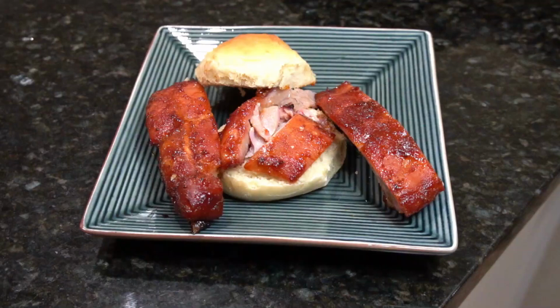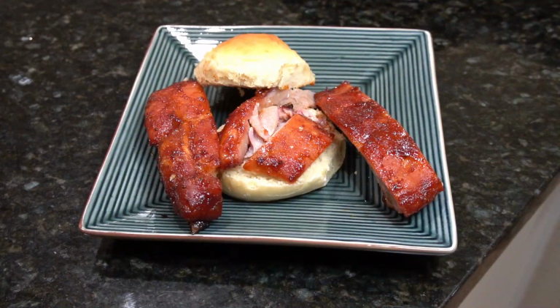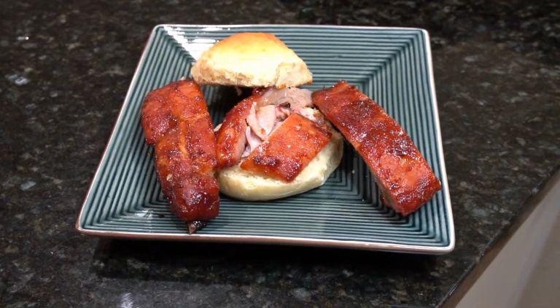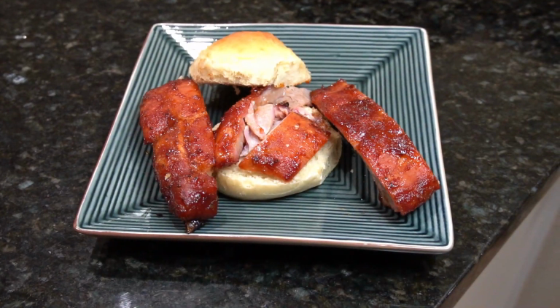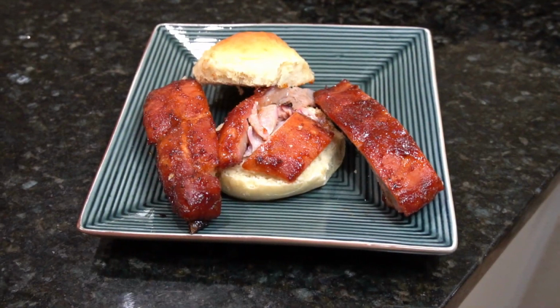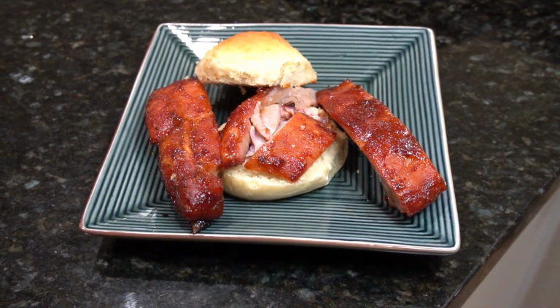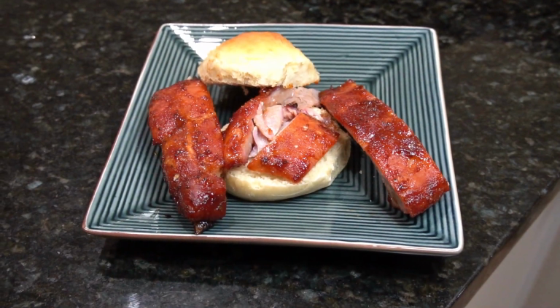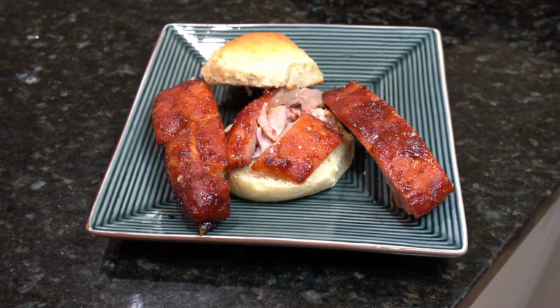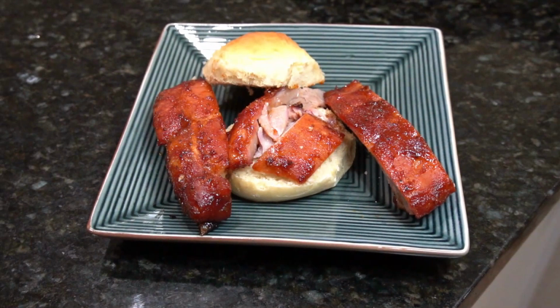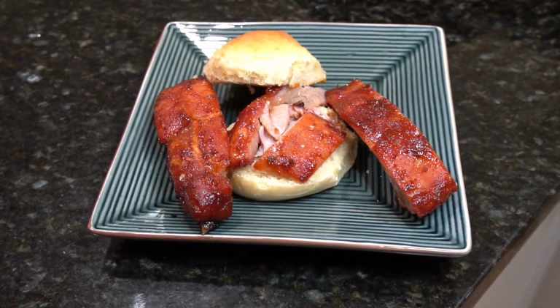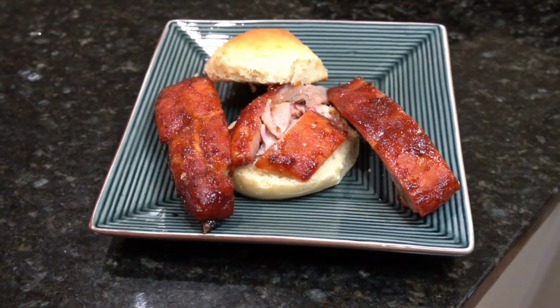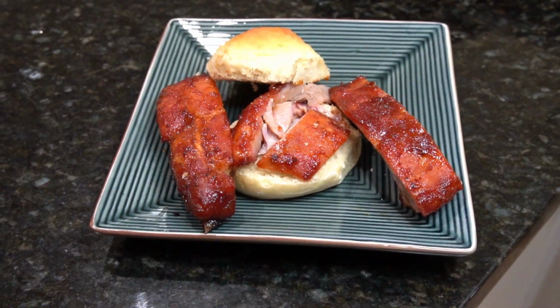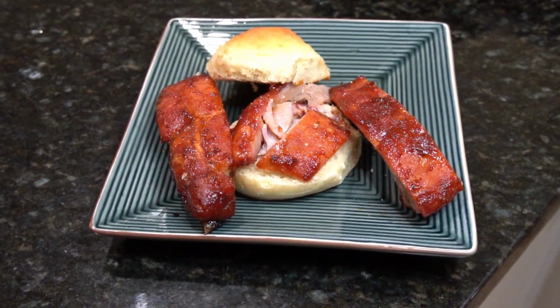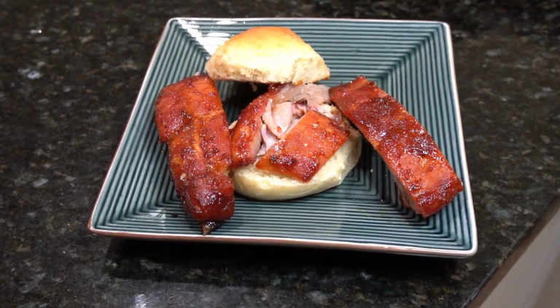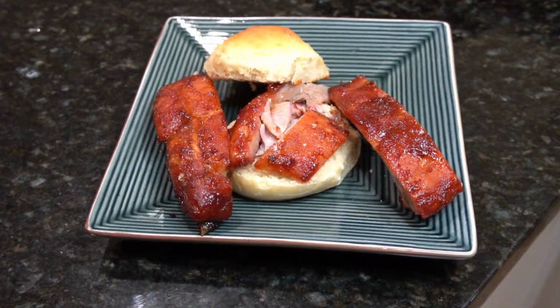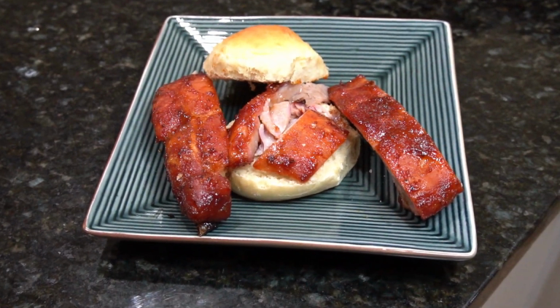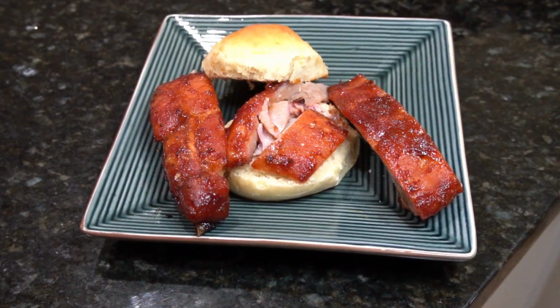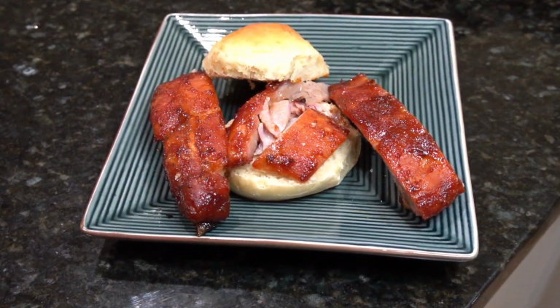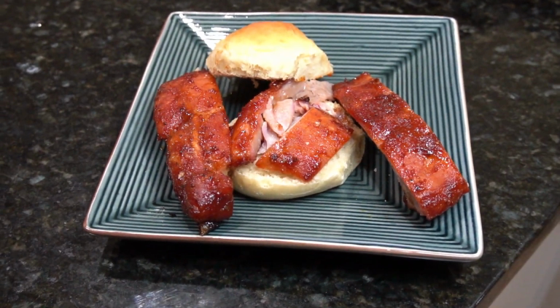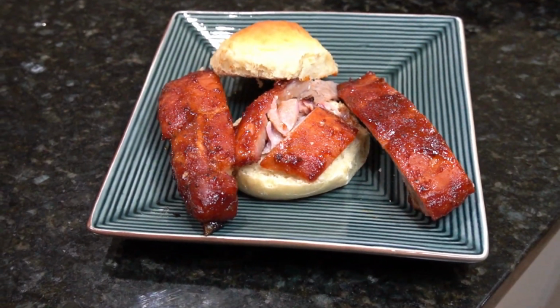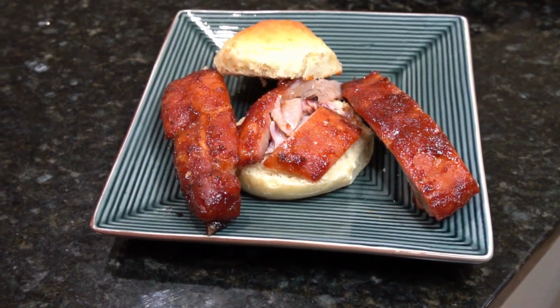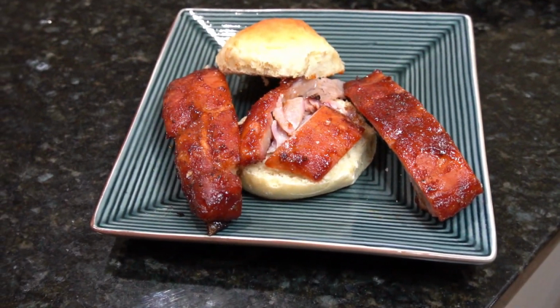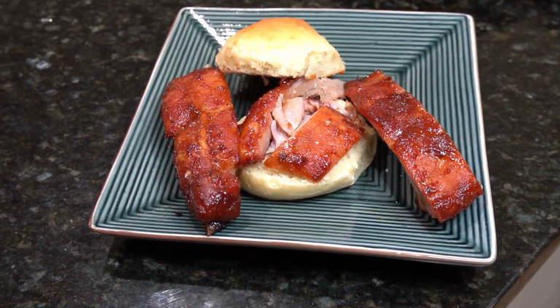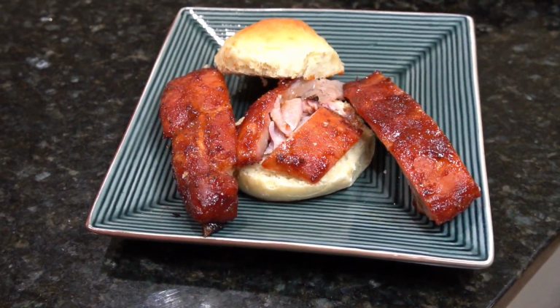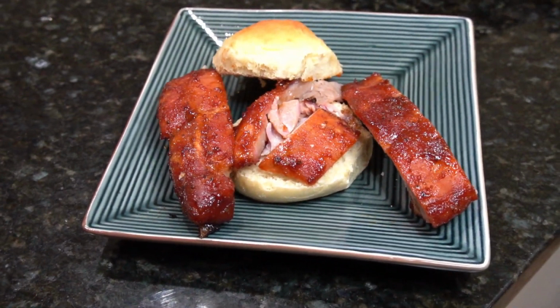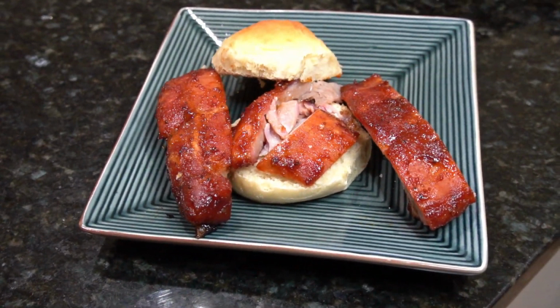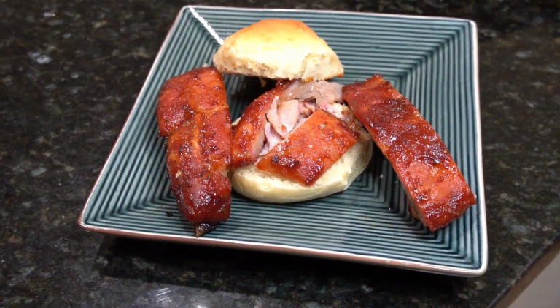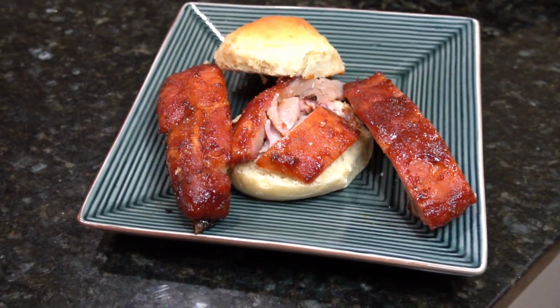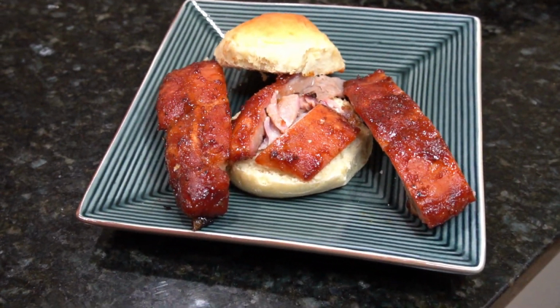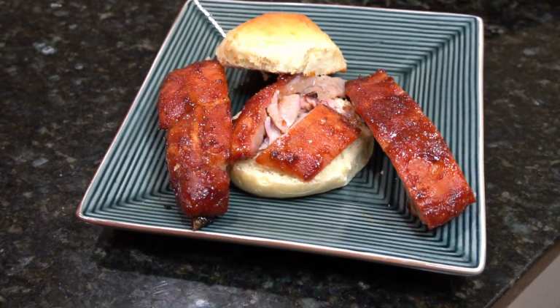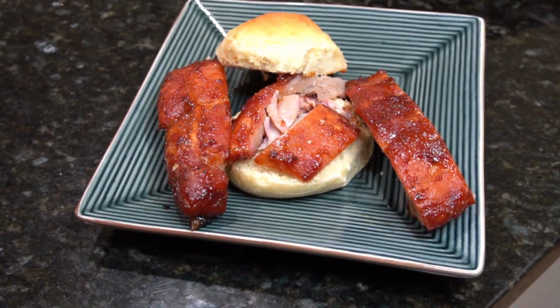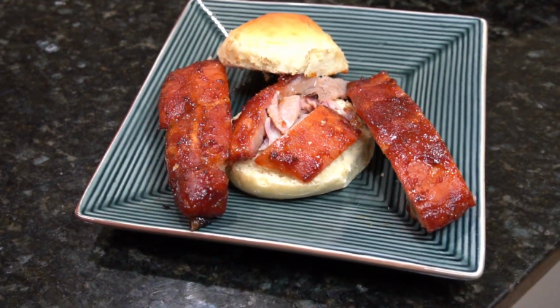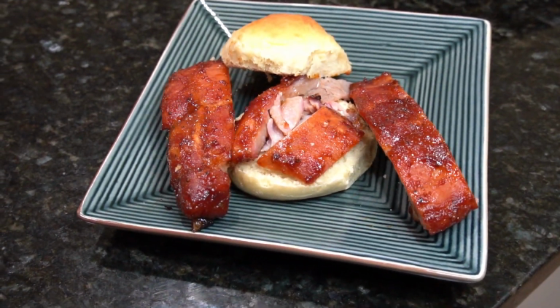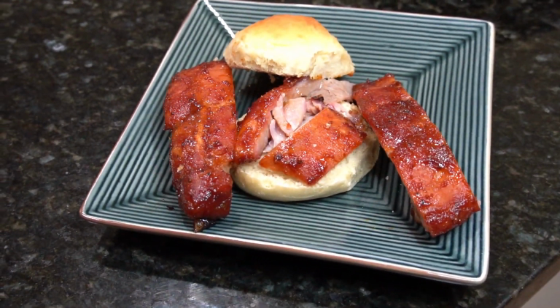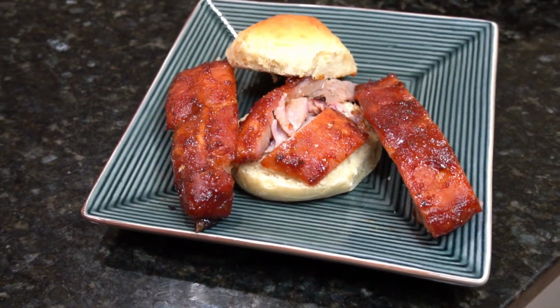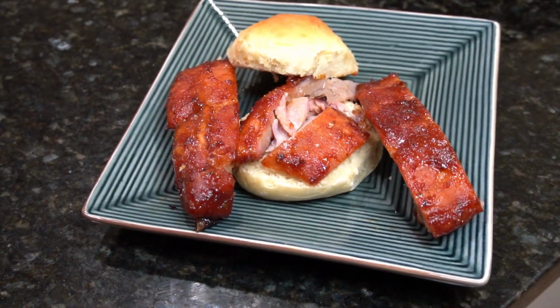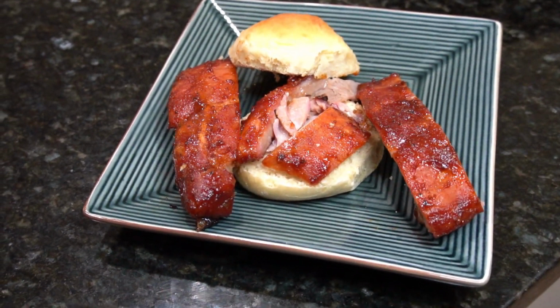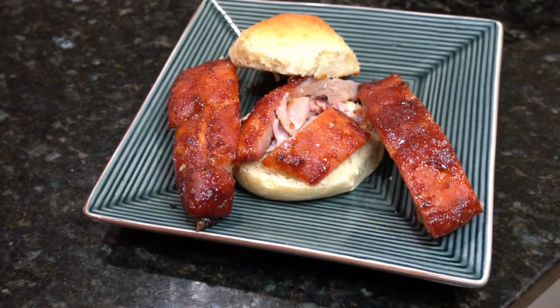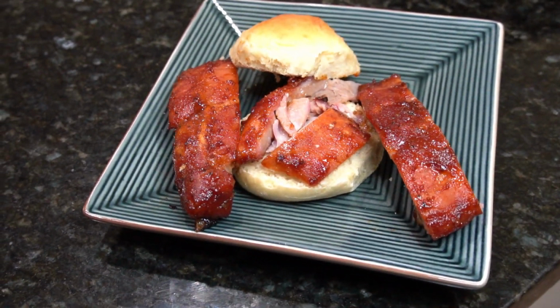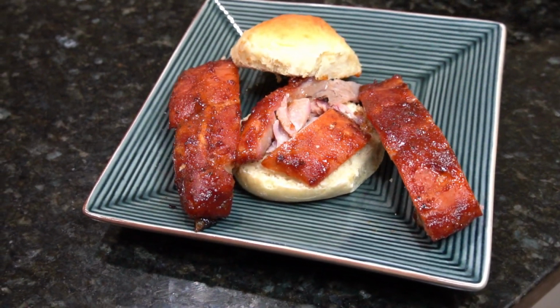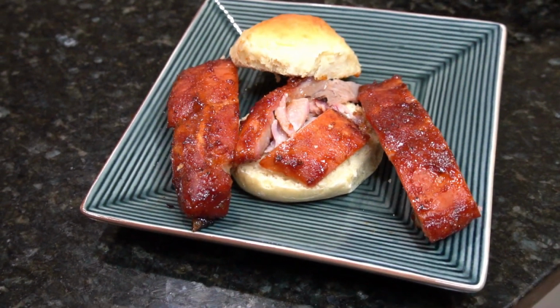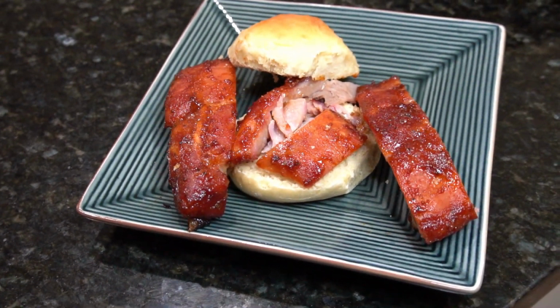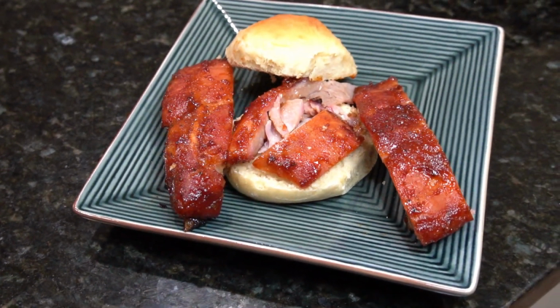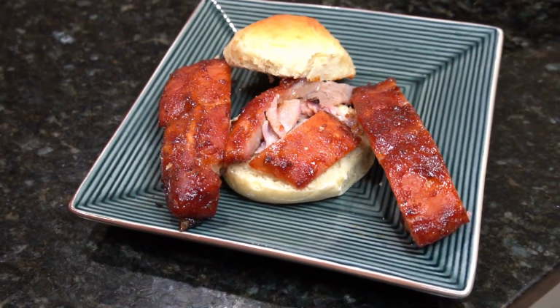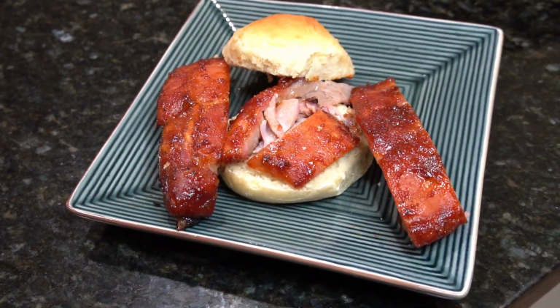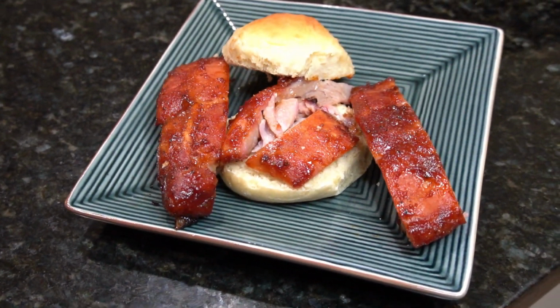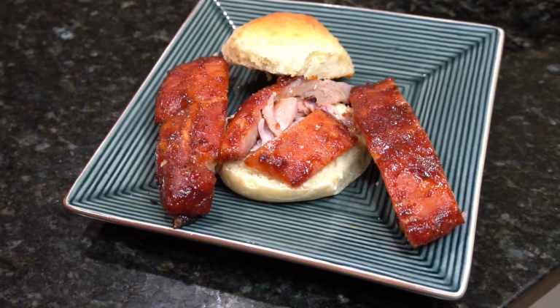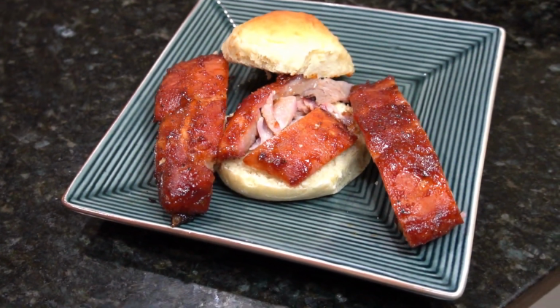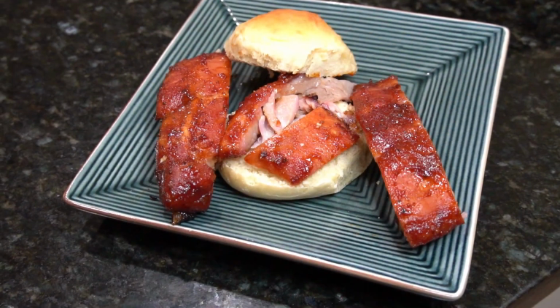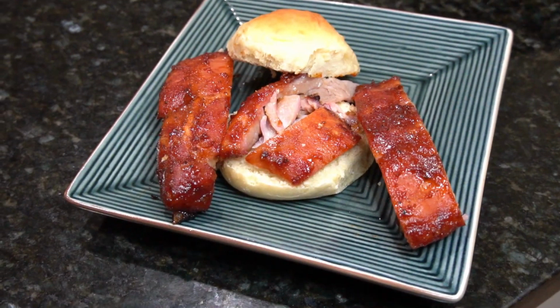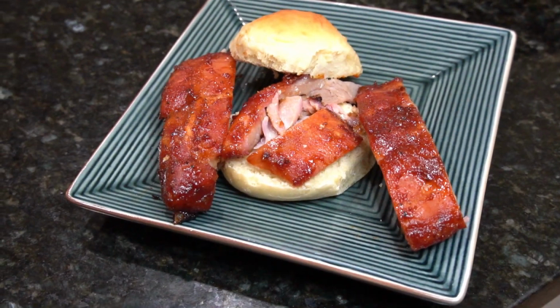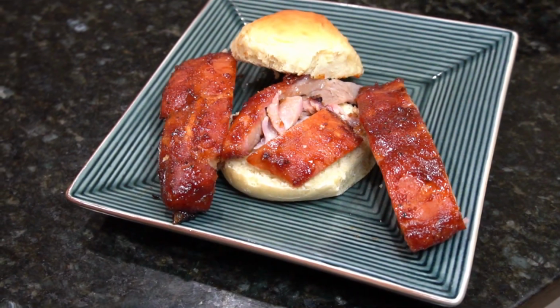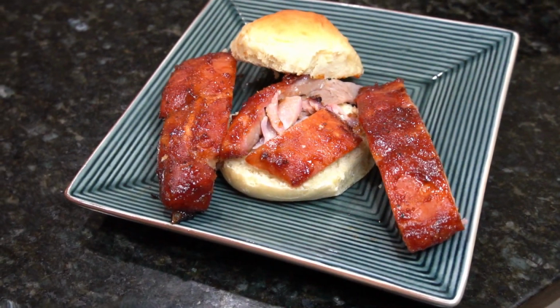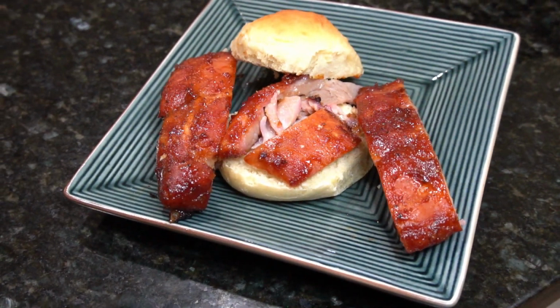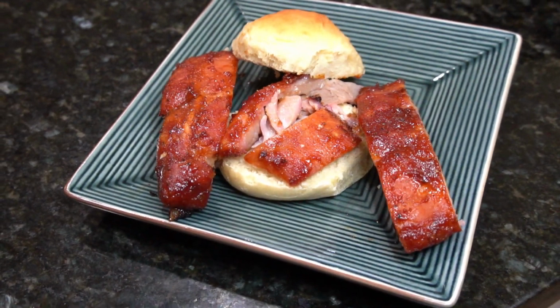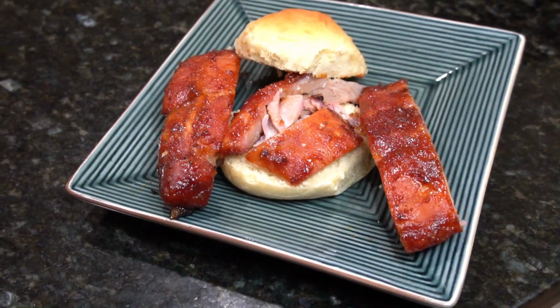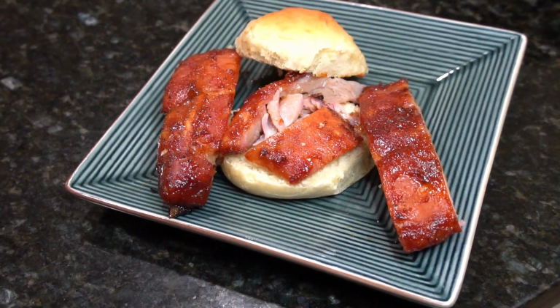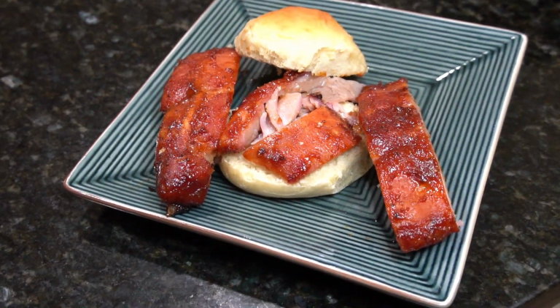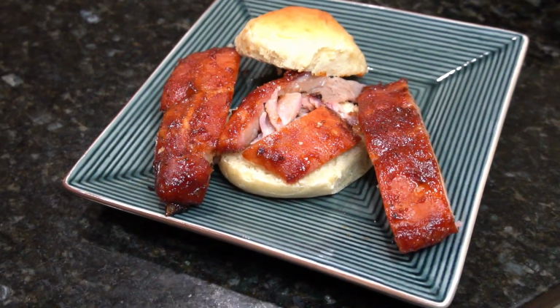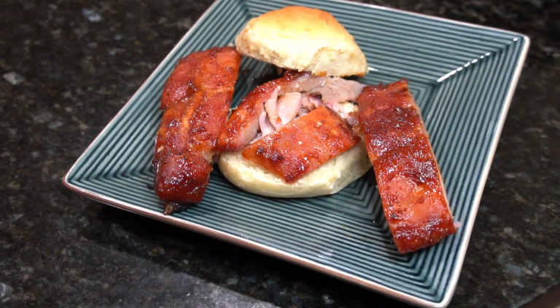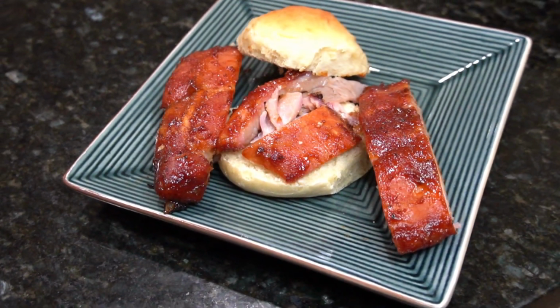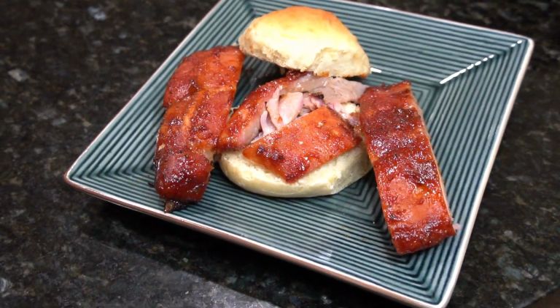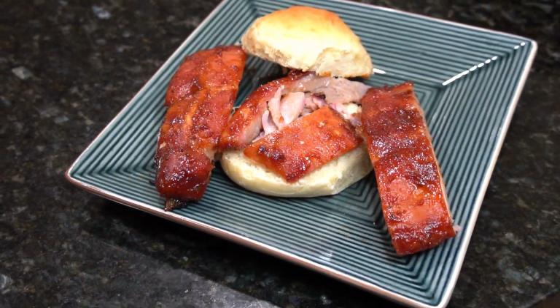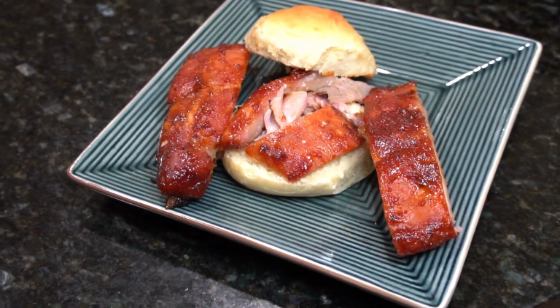We like to make some rib sandwiches with these rolls. If you would like to see the recipe on how to make these ribs, I'll put the link to that video in the description below.